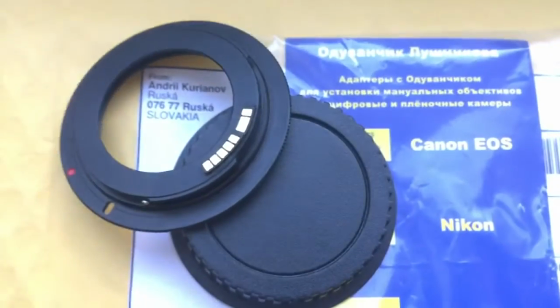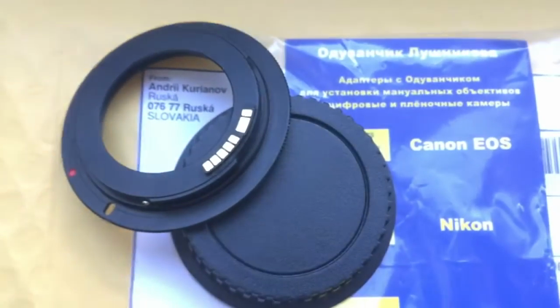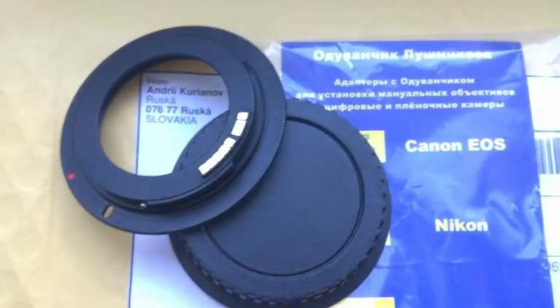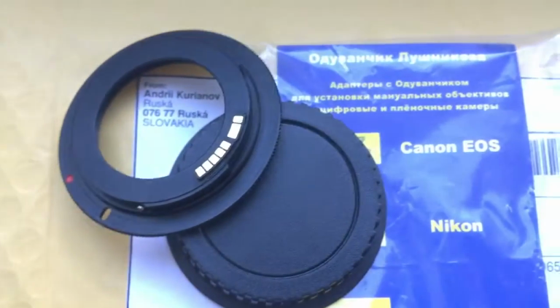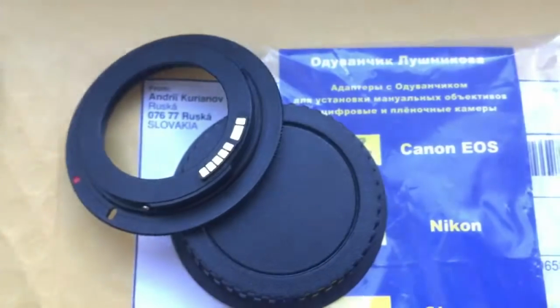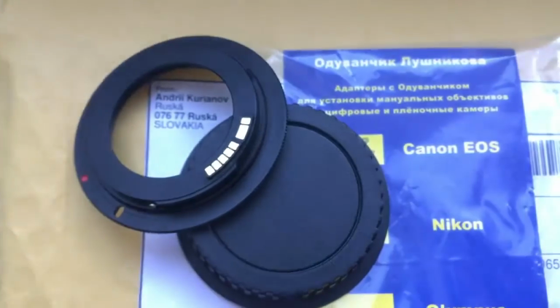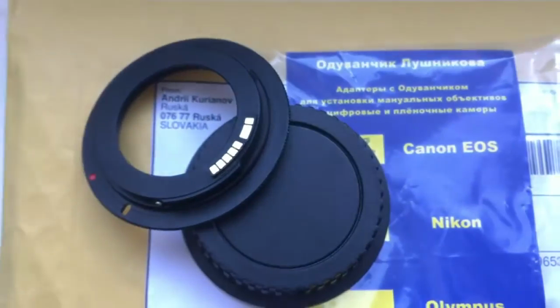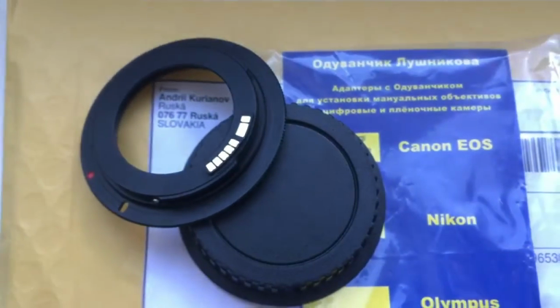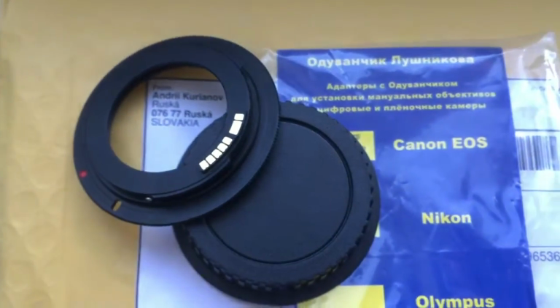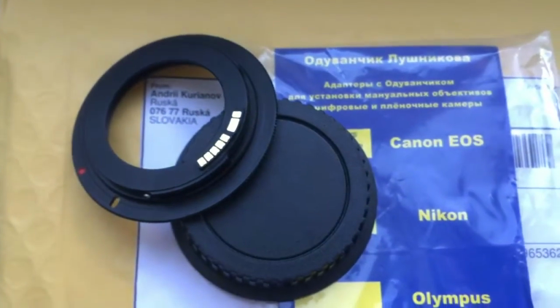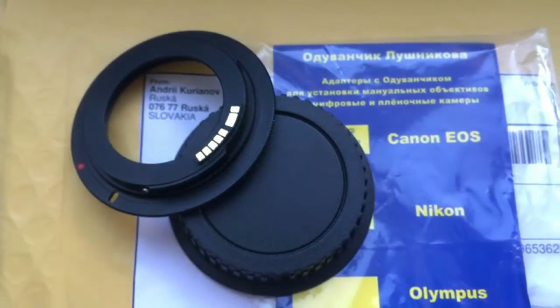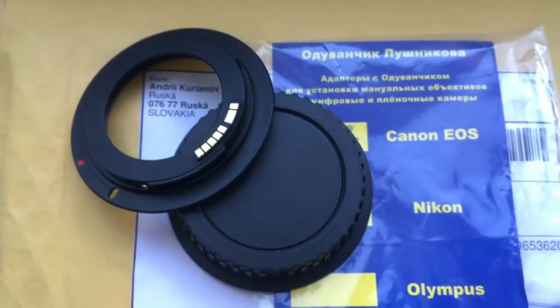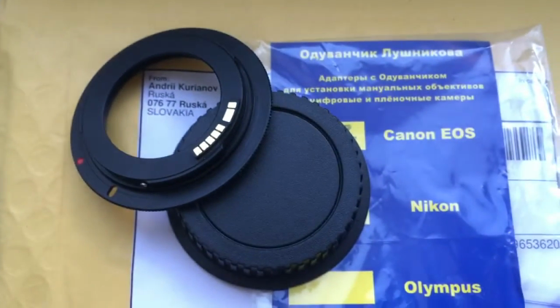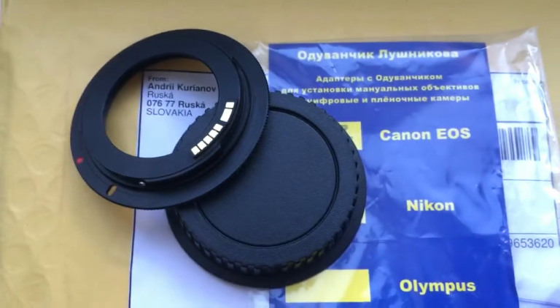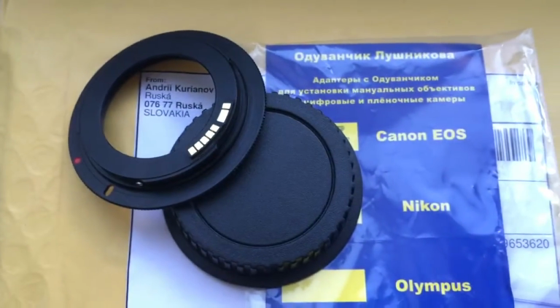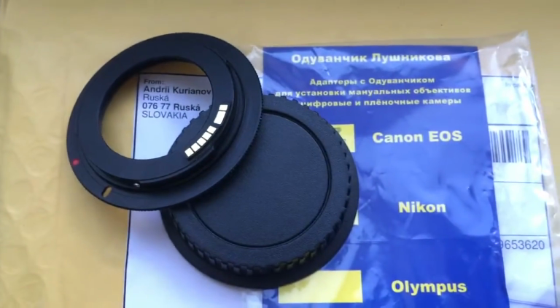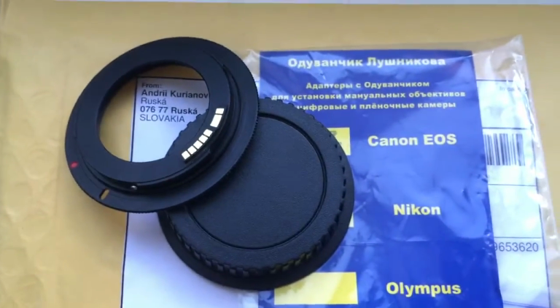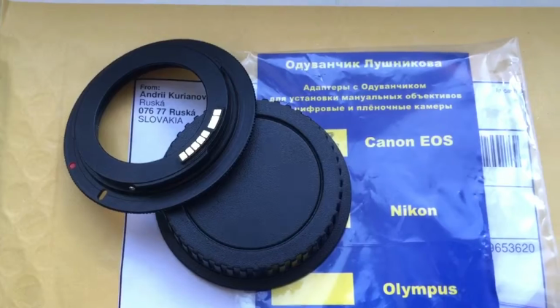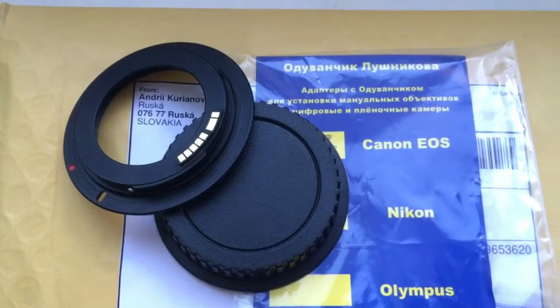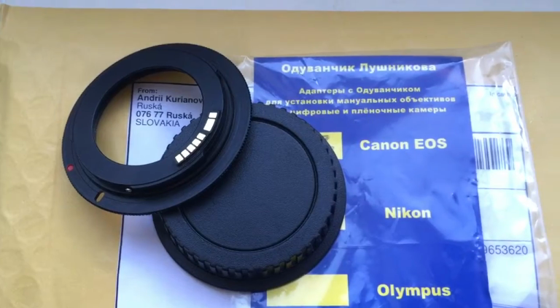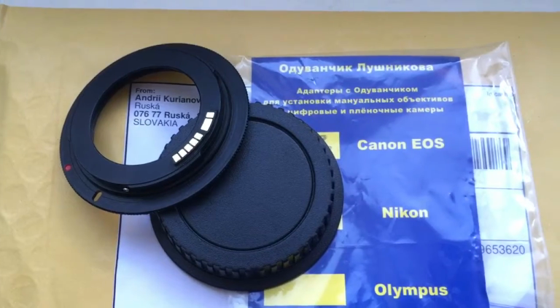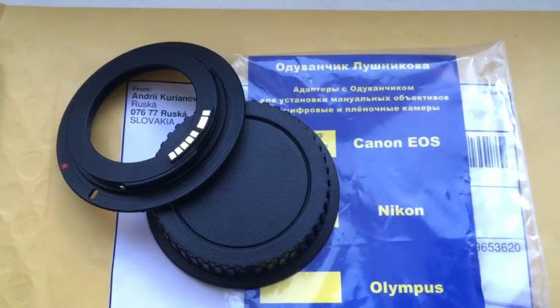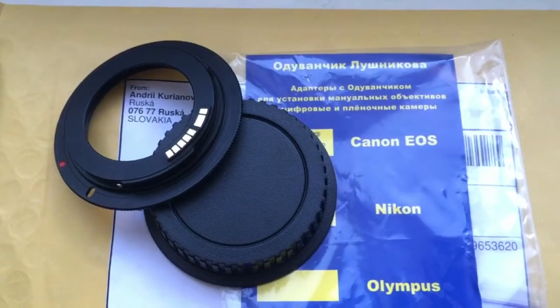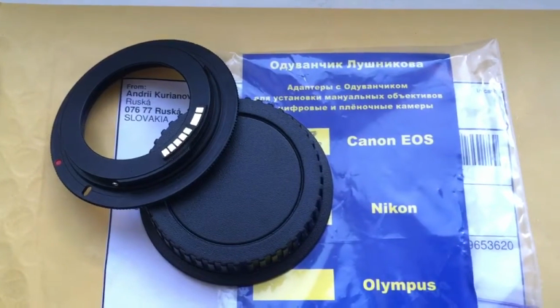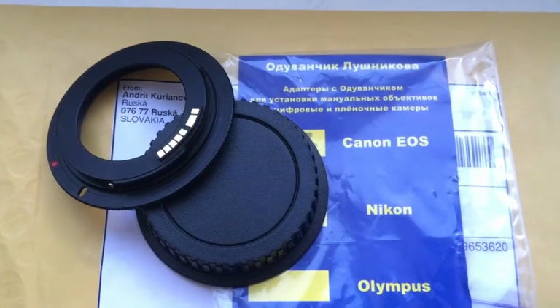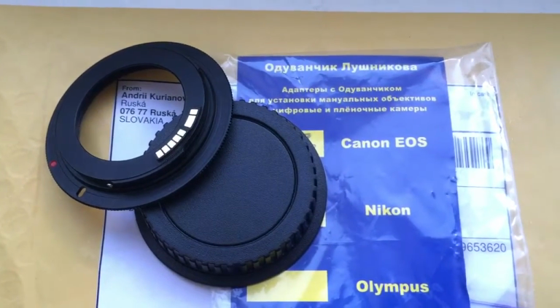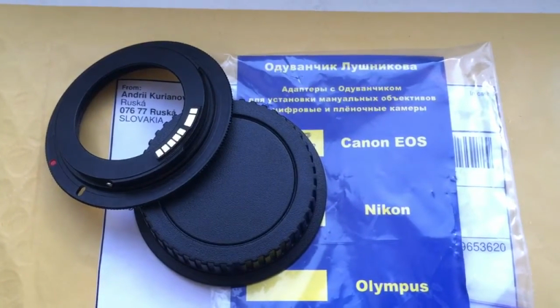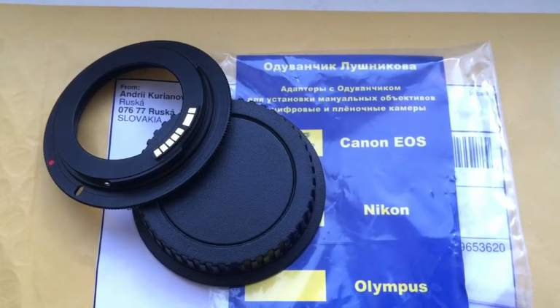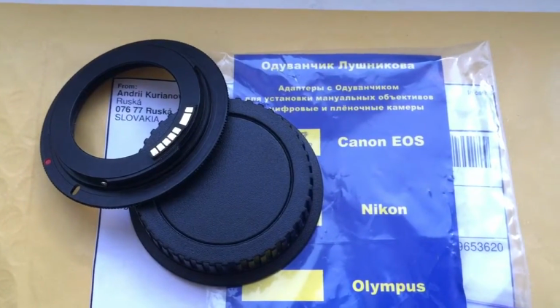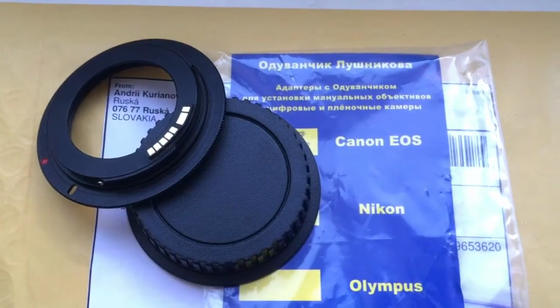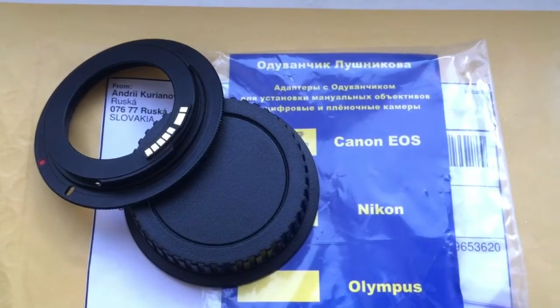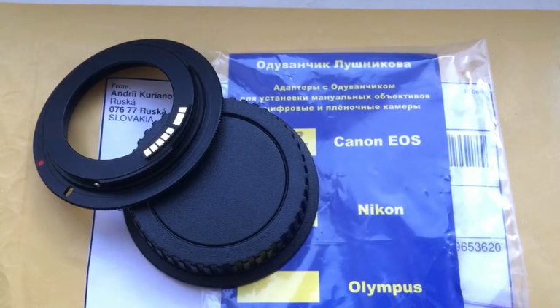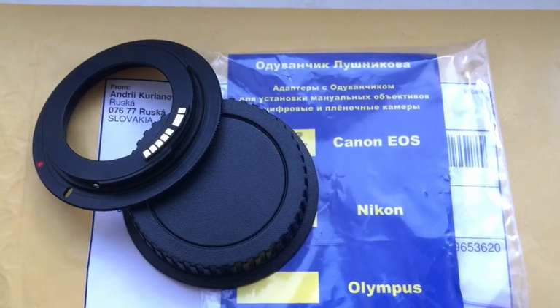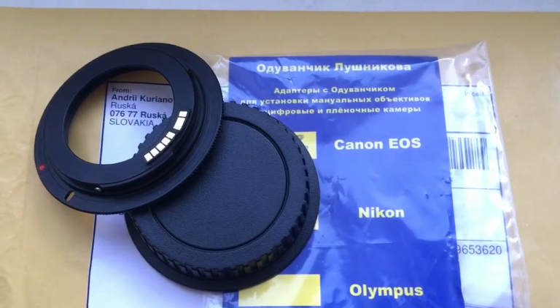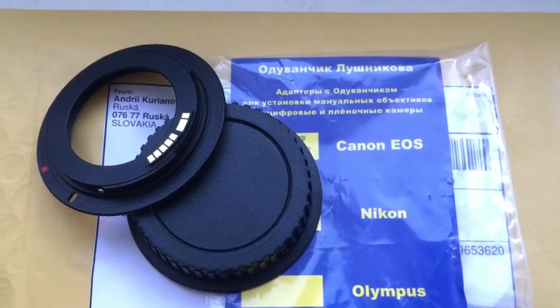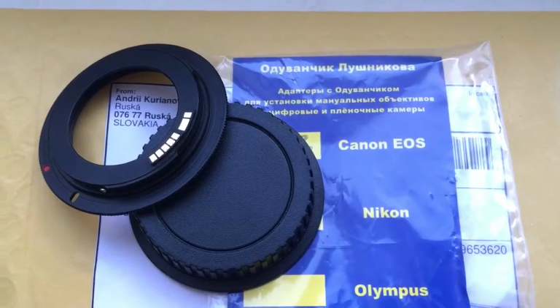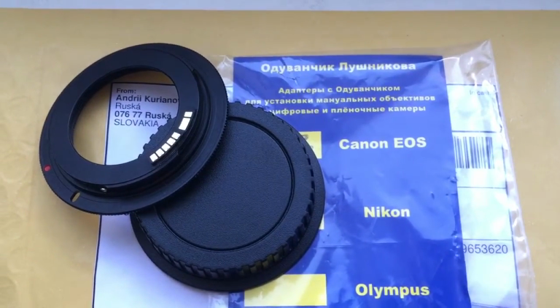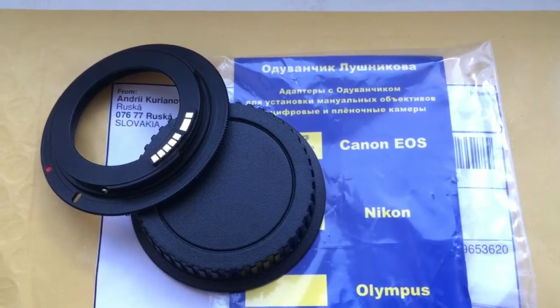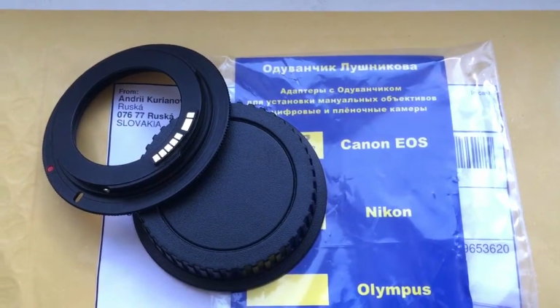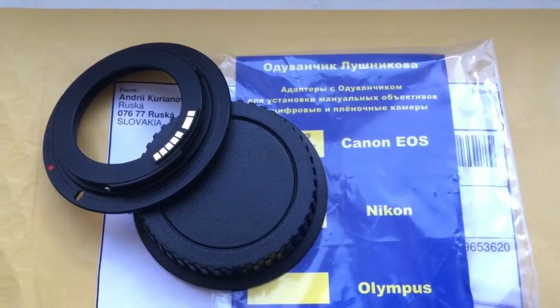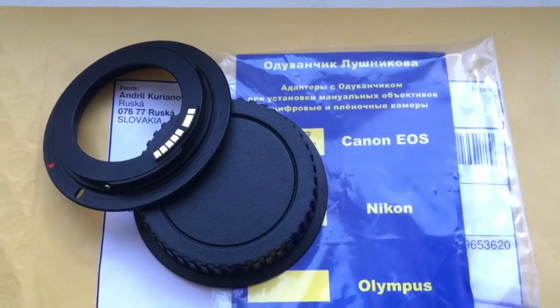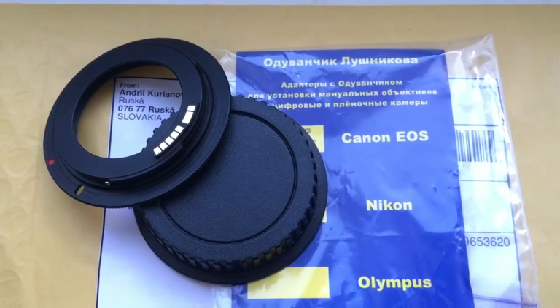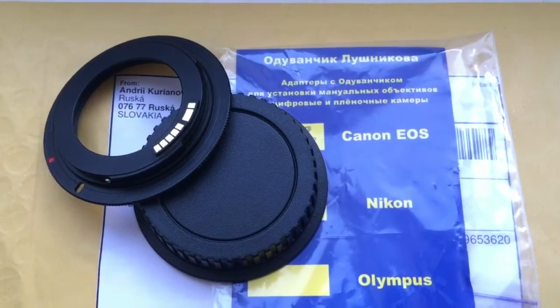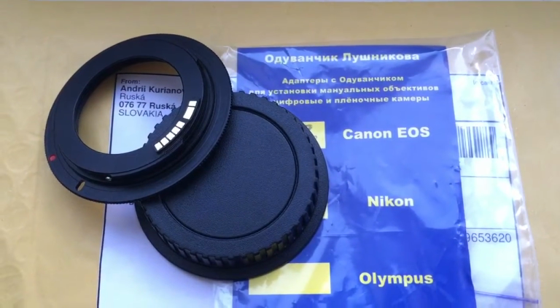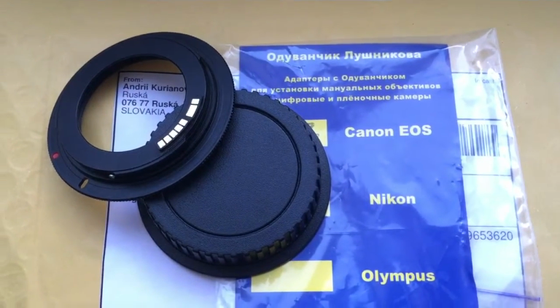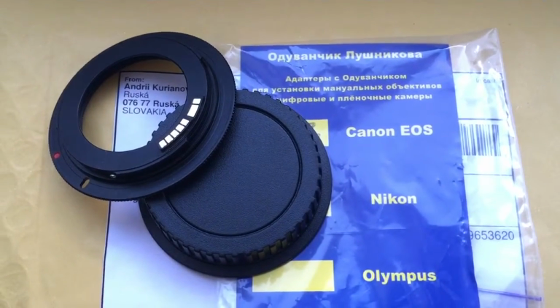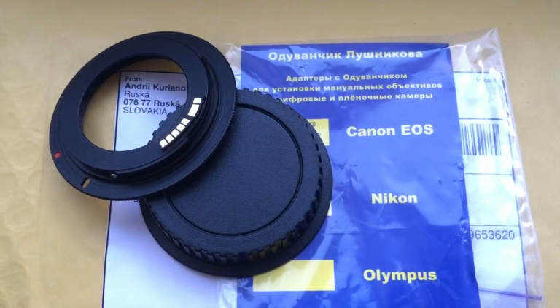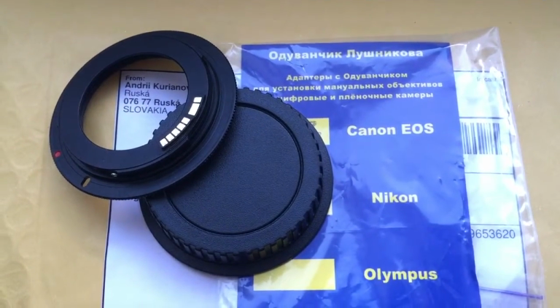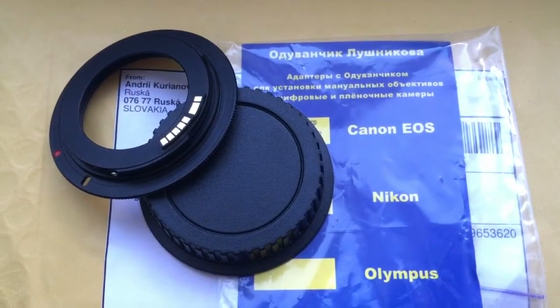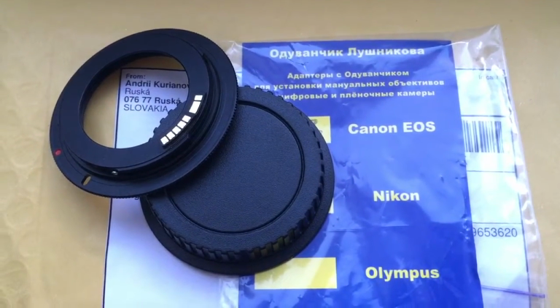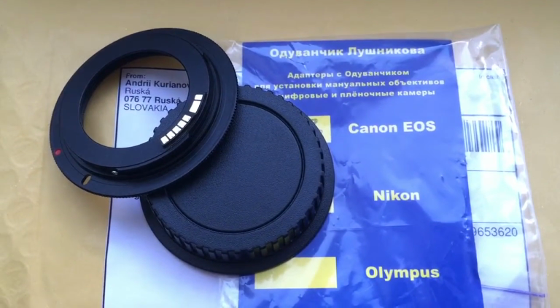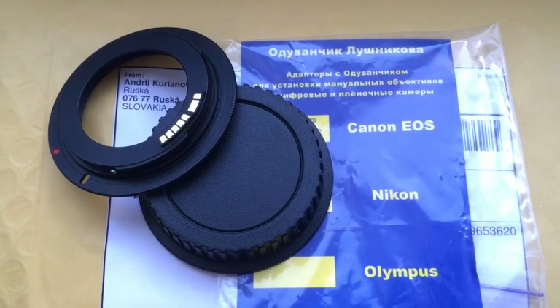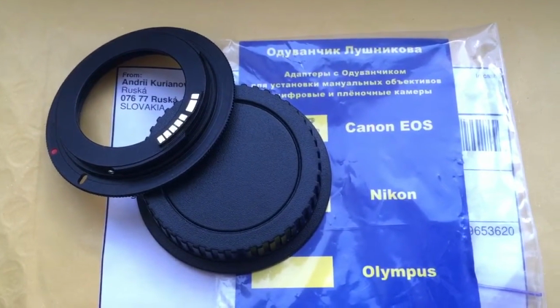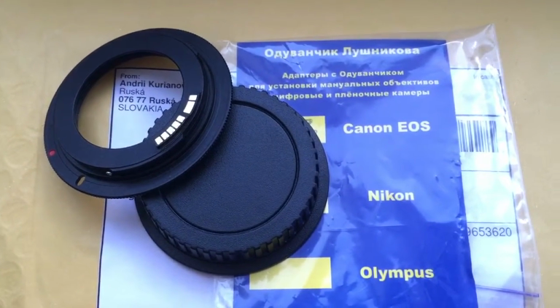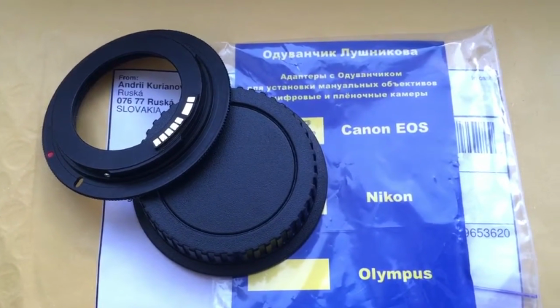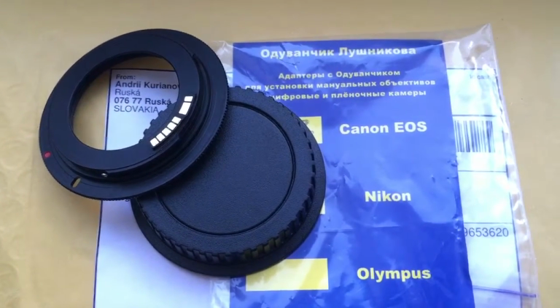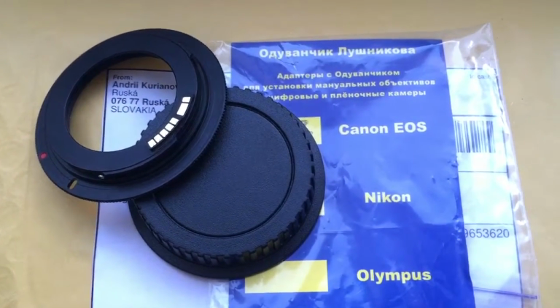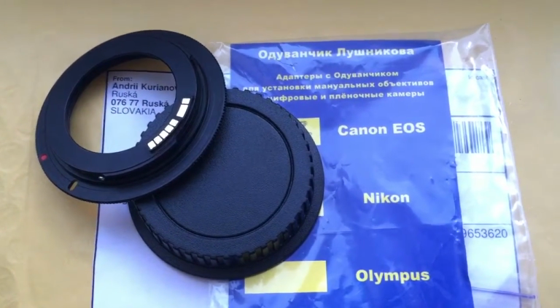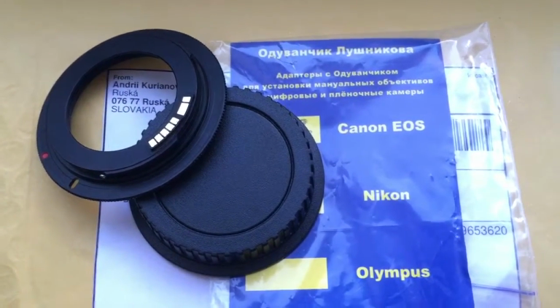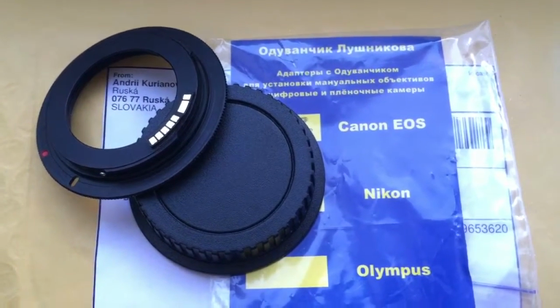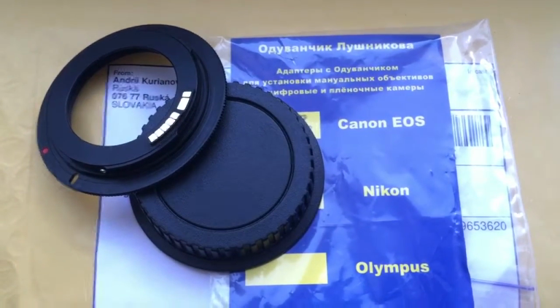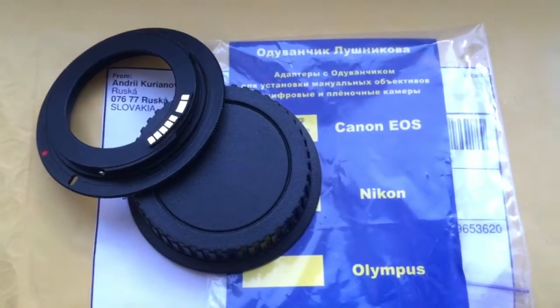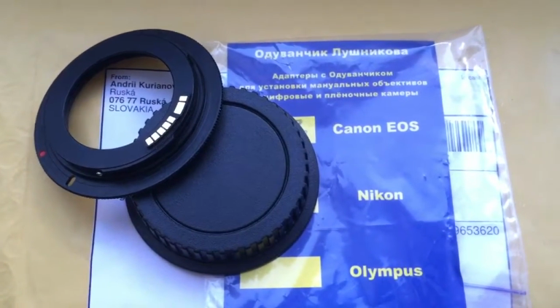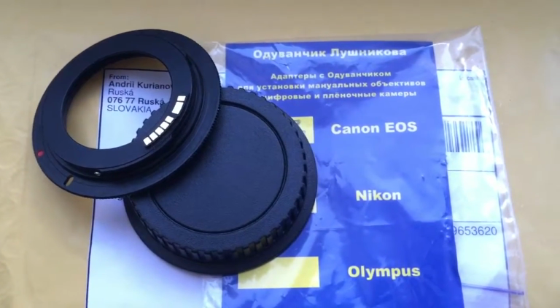Now I am packaging your adapter and sending it to you tomorrow morning from Slovakia. Thank you for your attention.